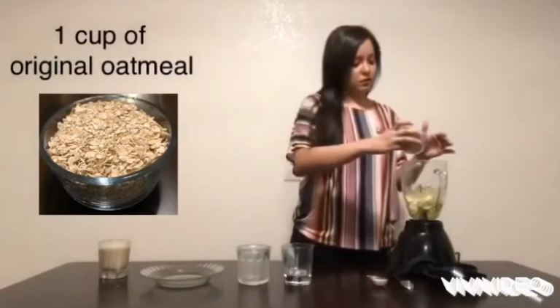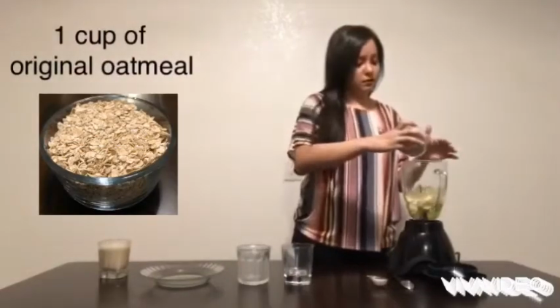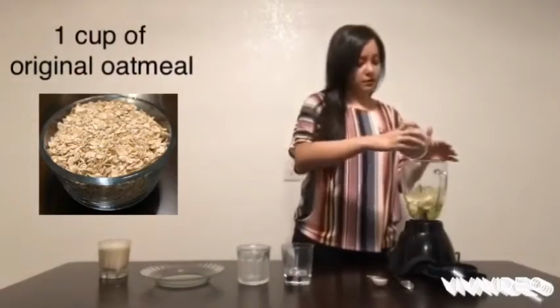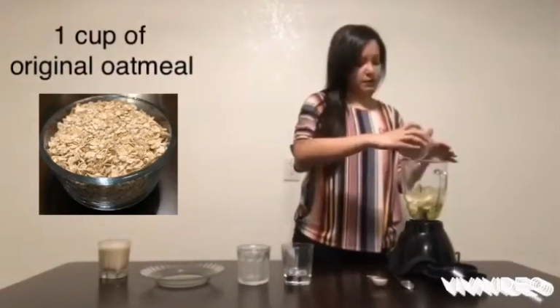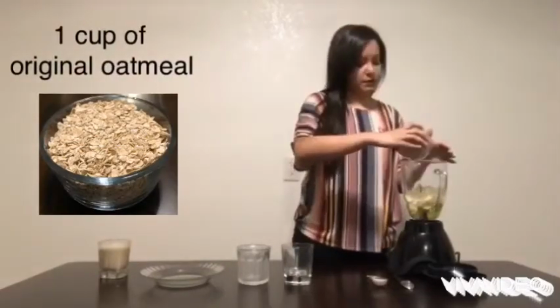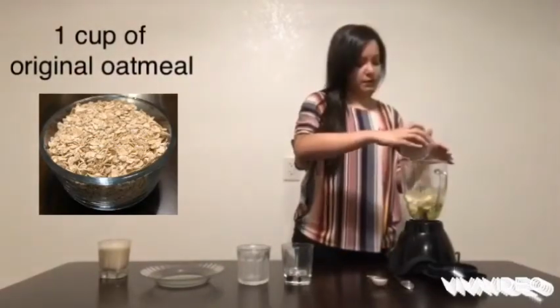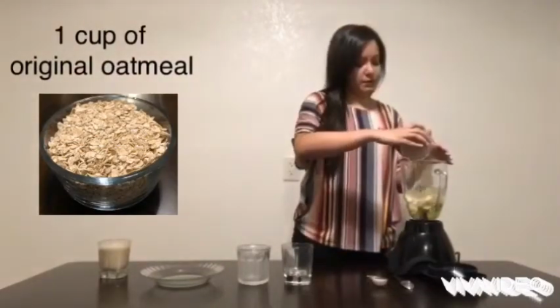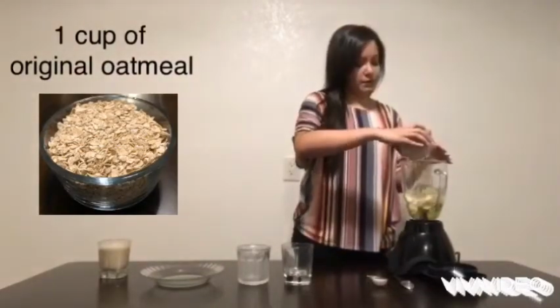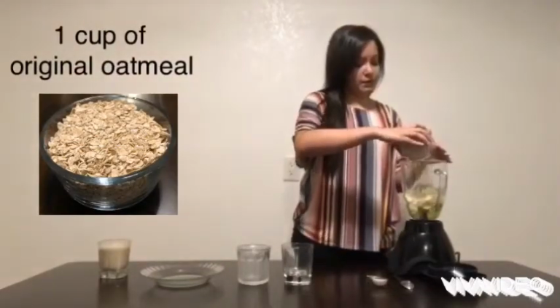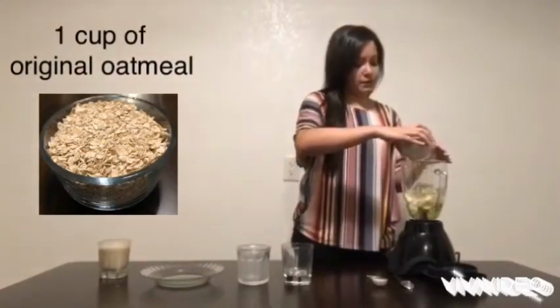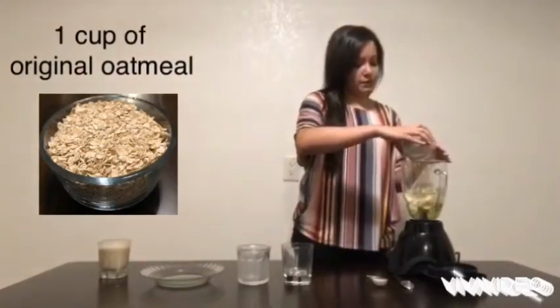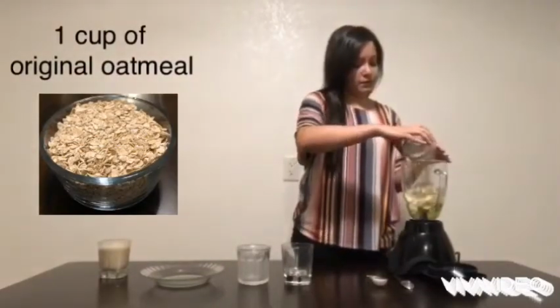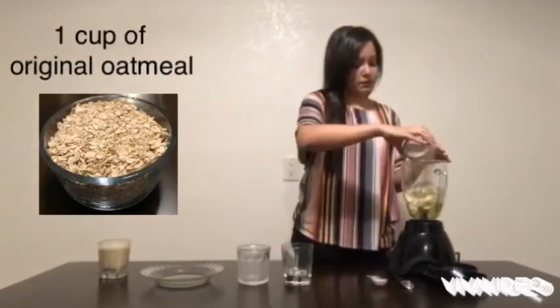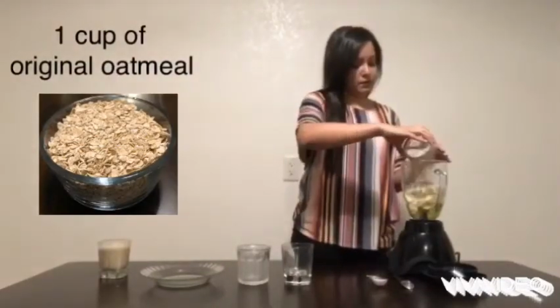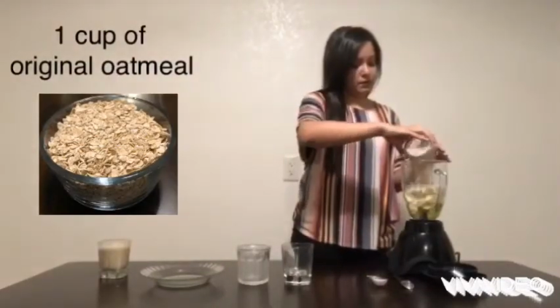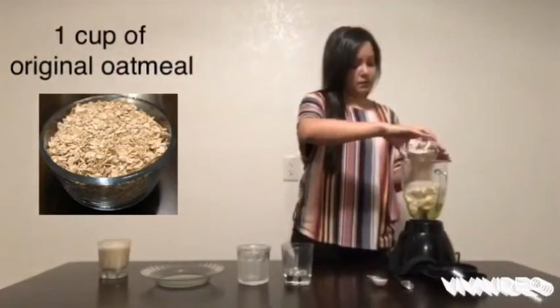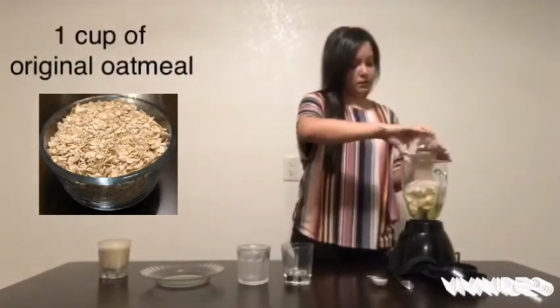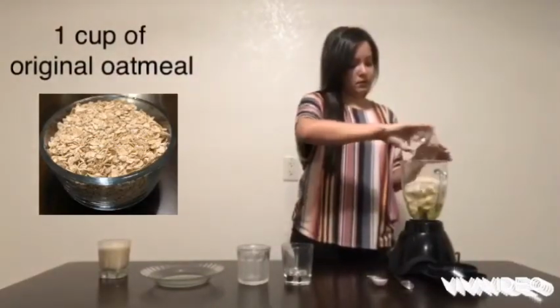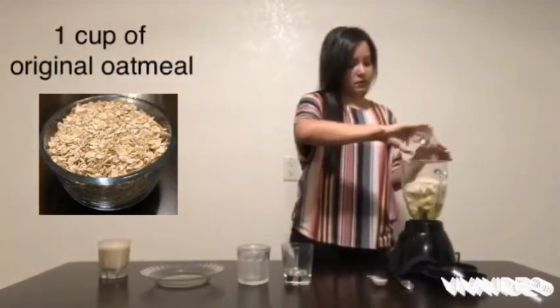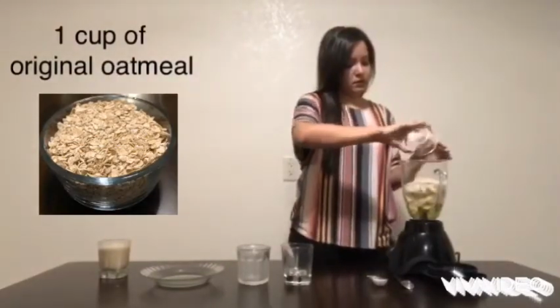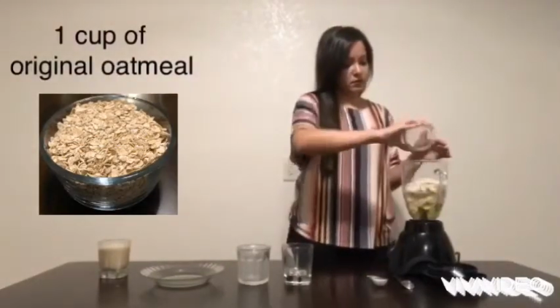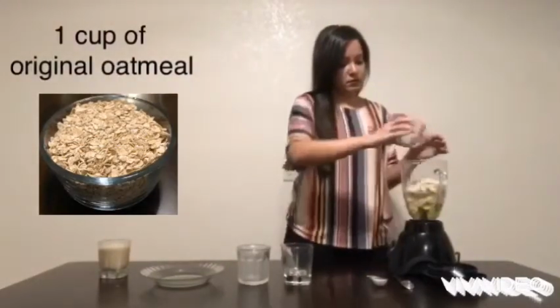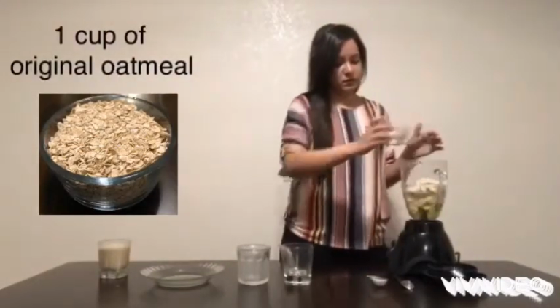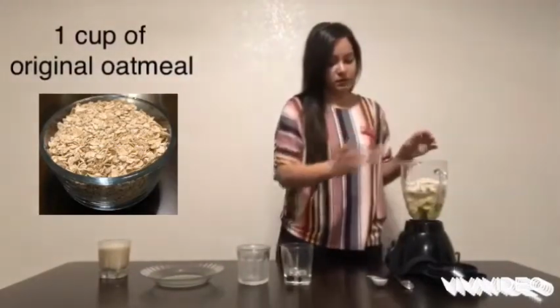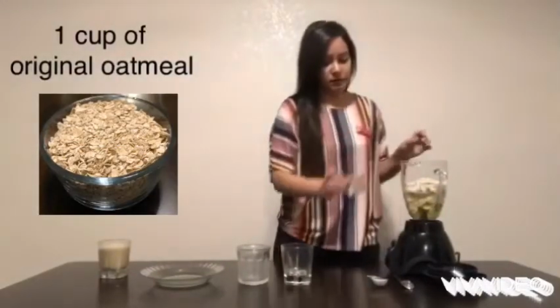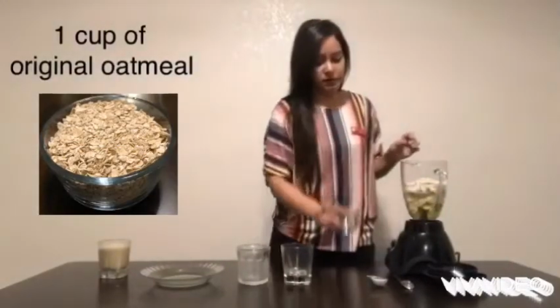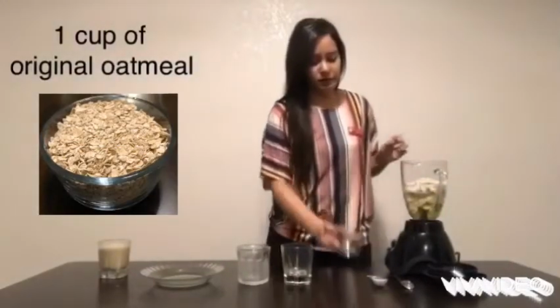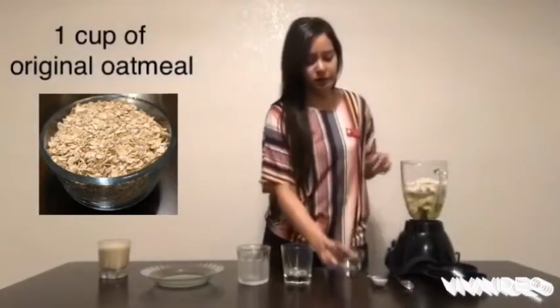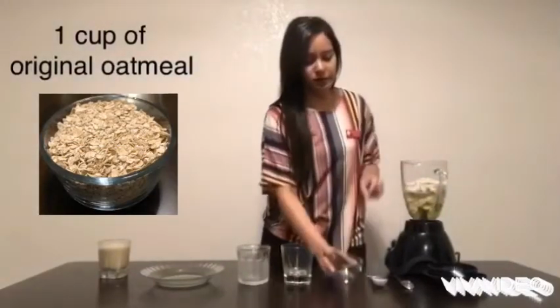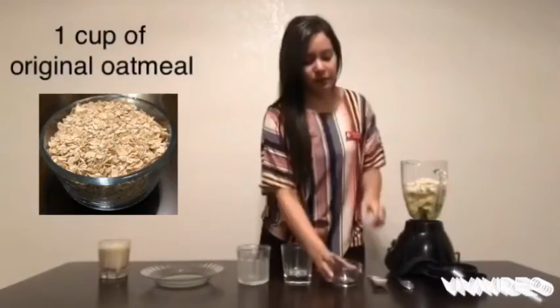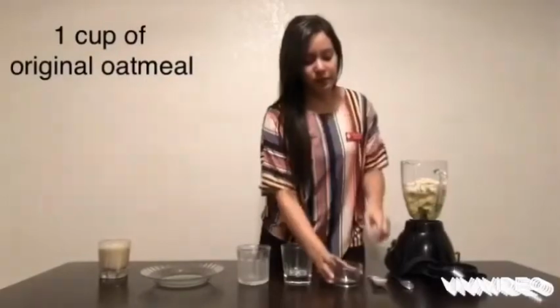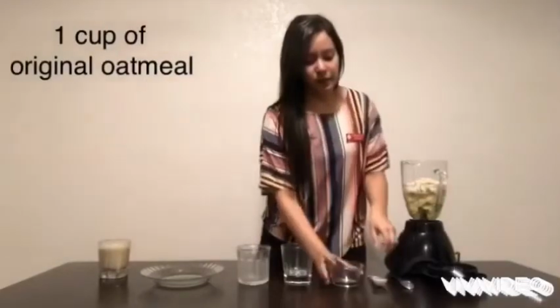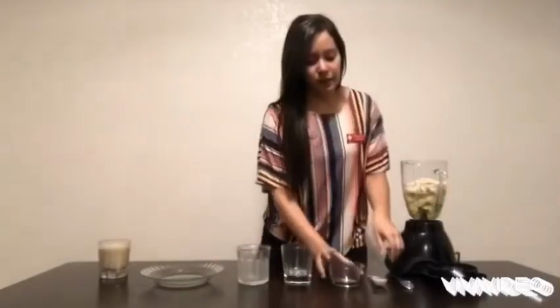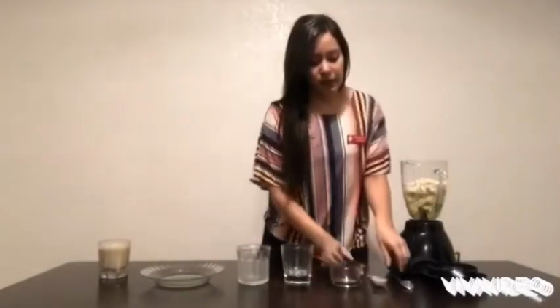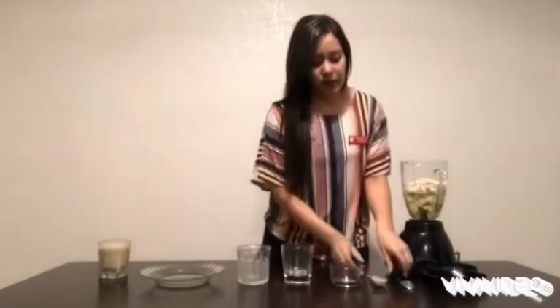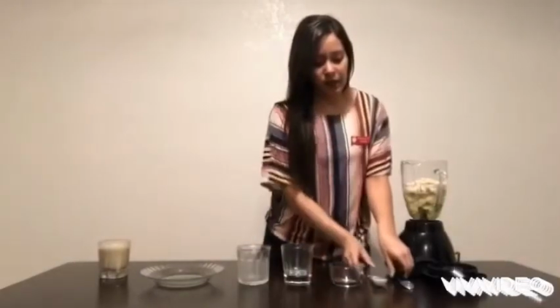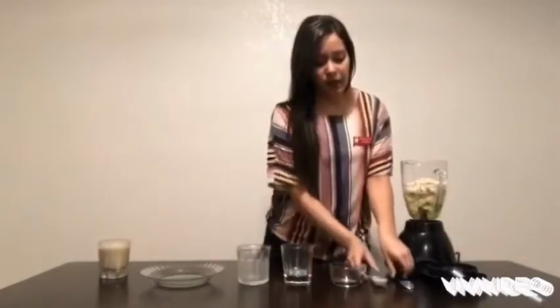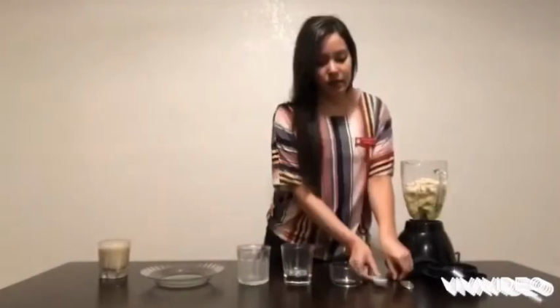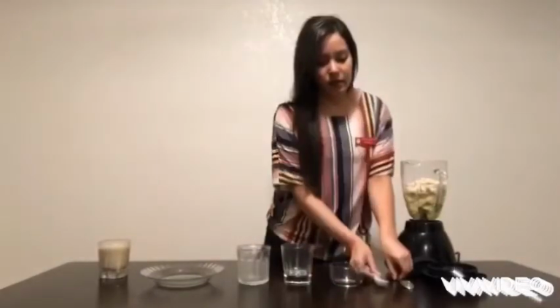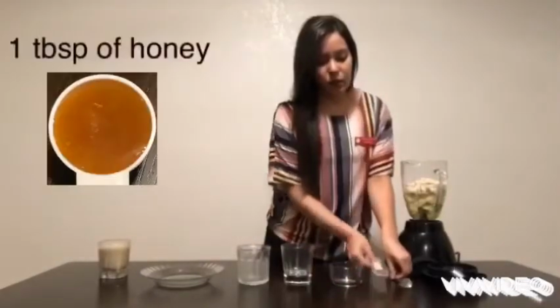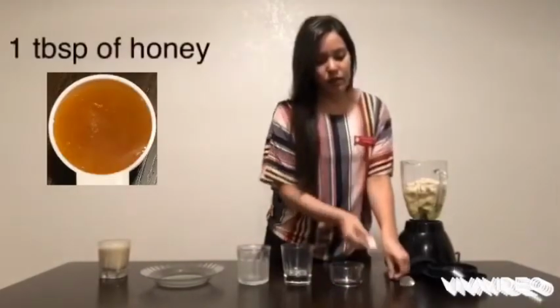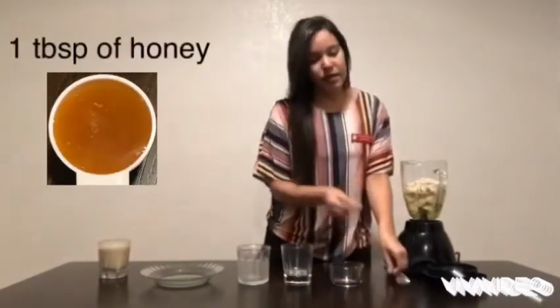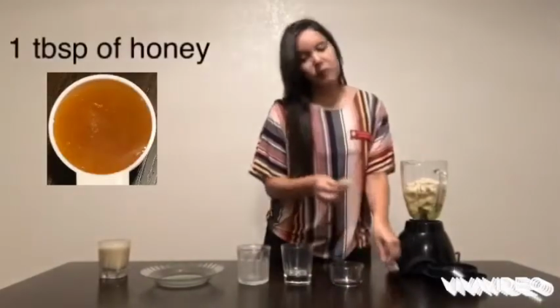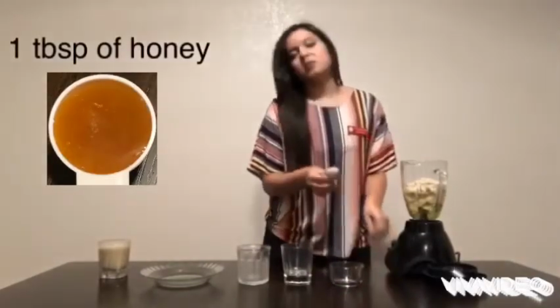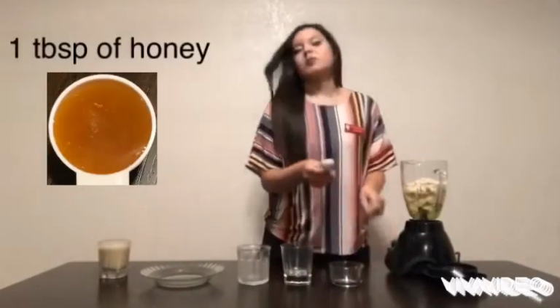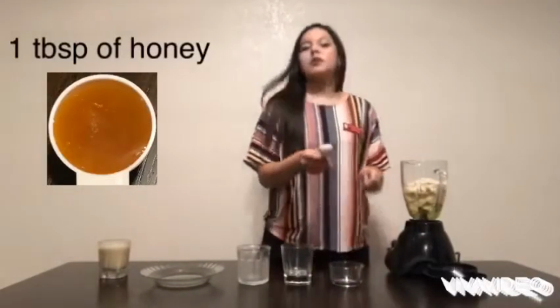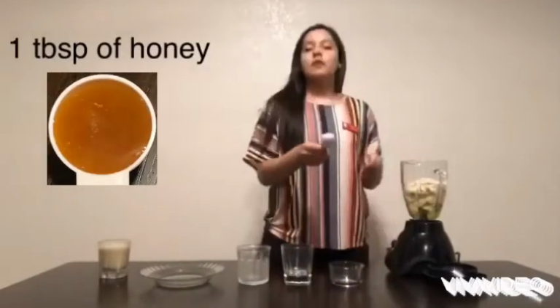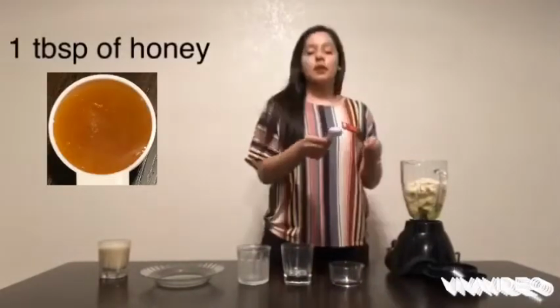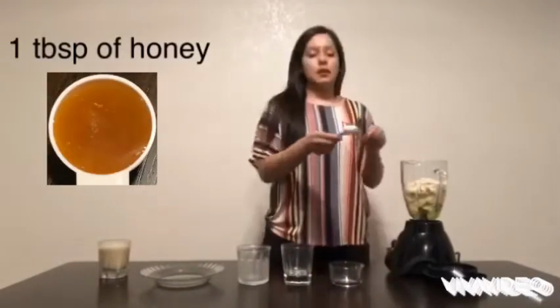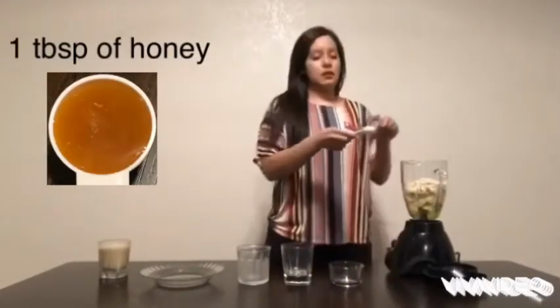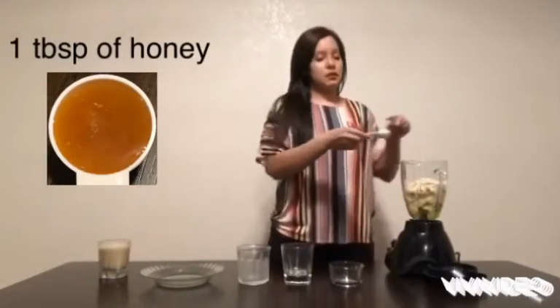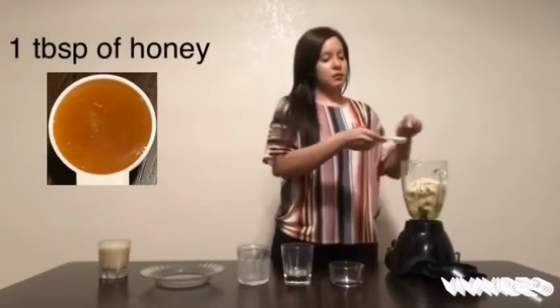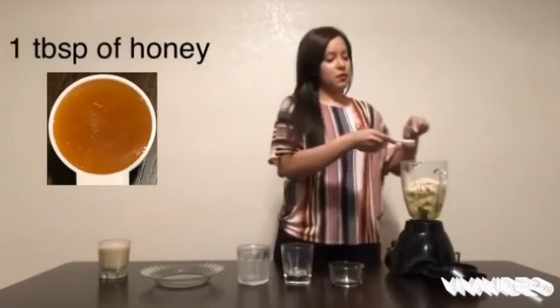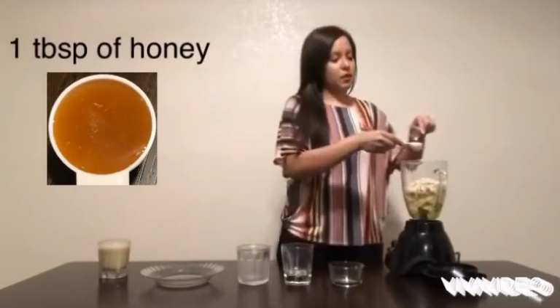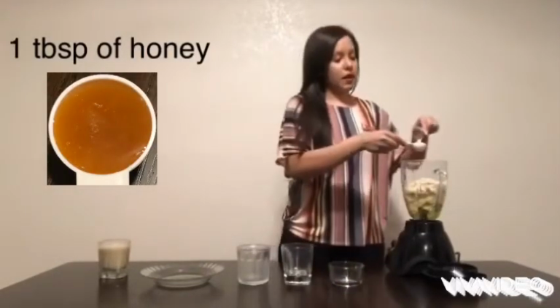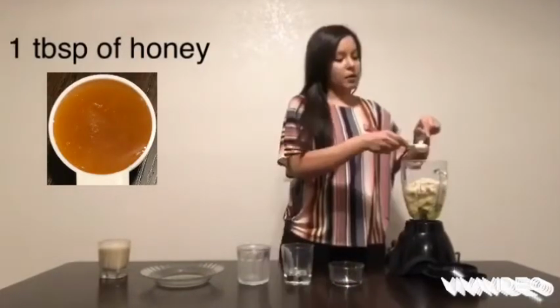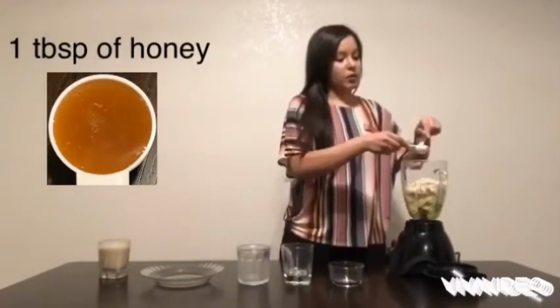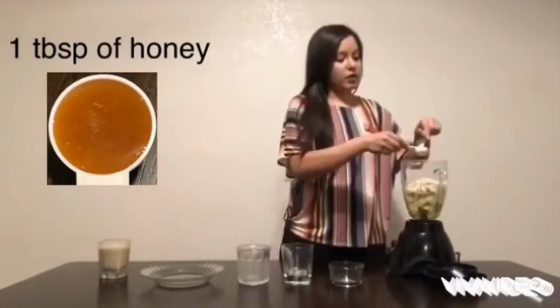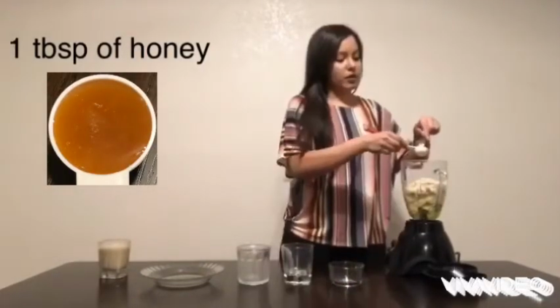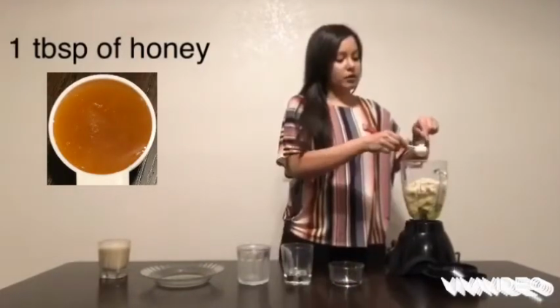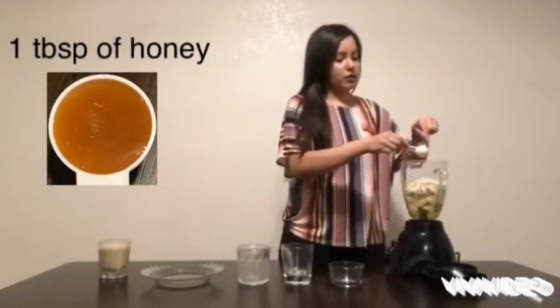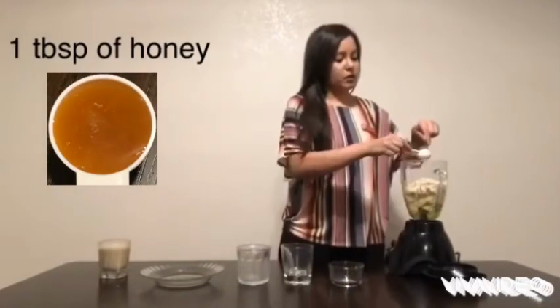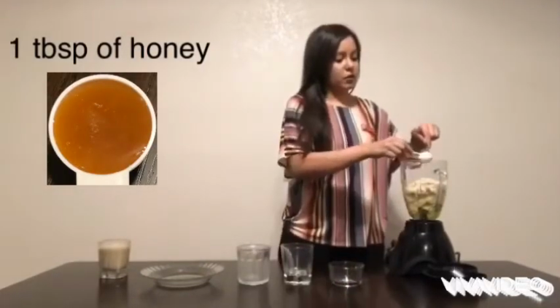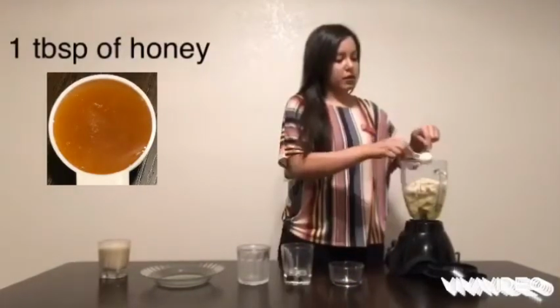And then one tablespoon of honey. You can add more honey if you want.